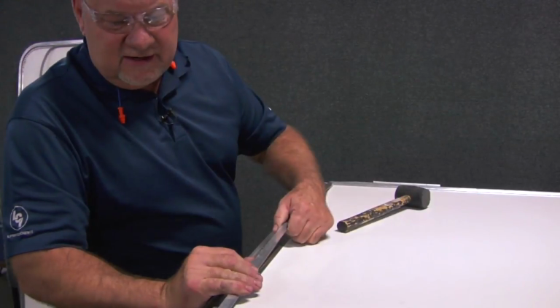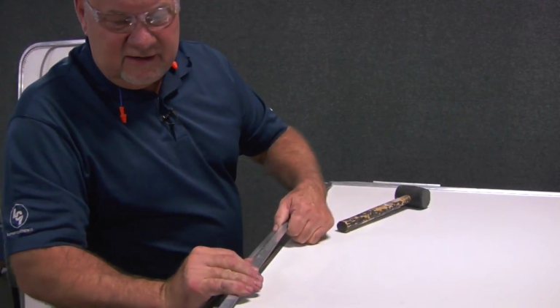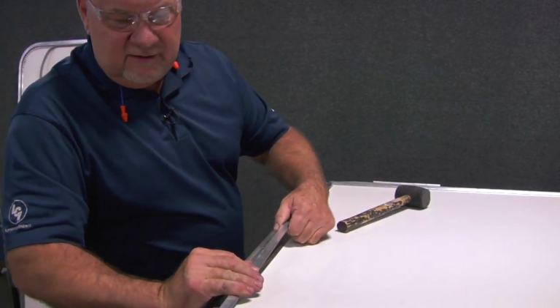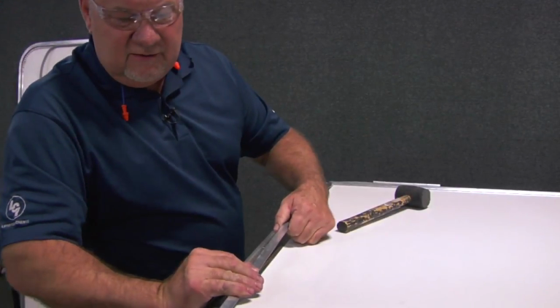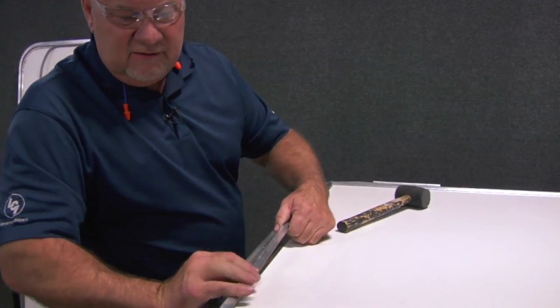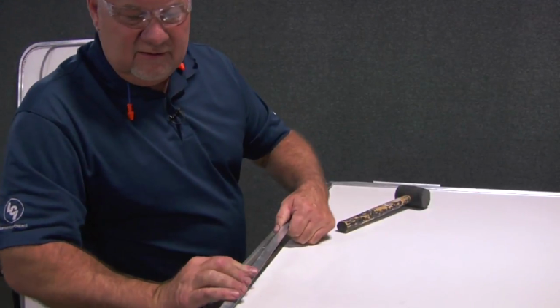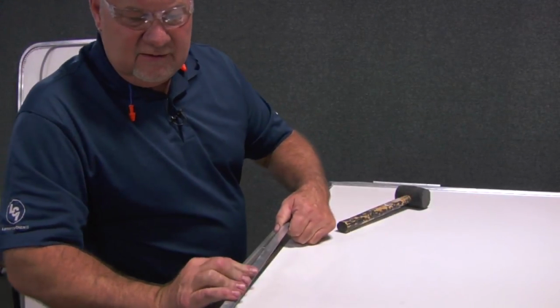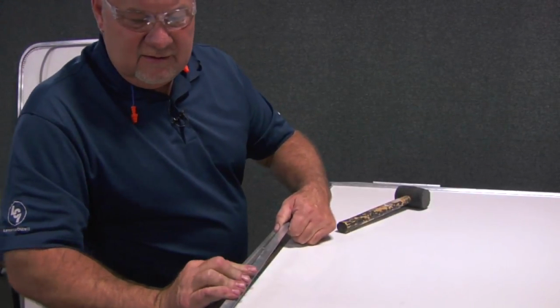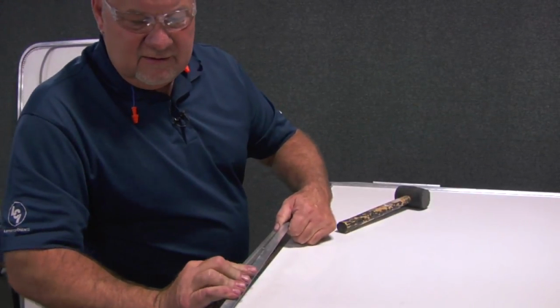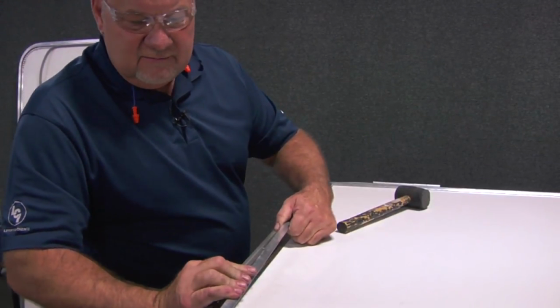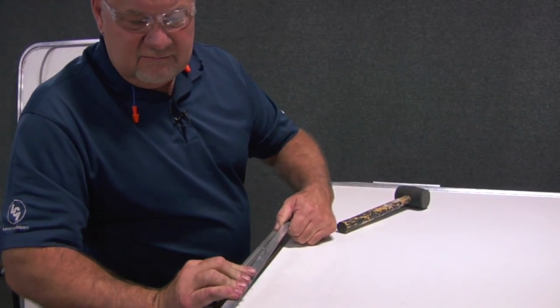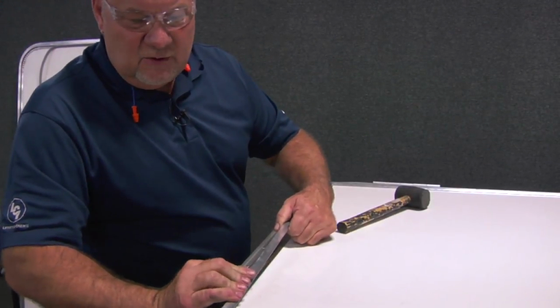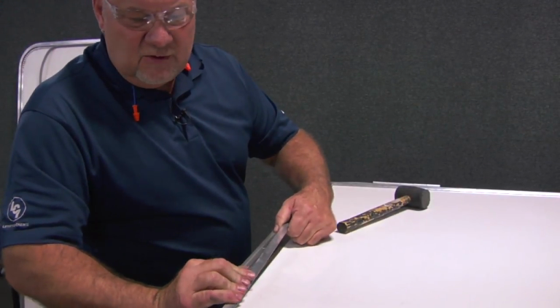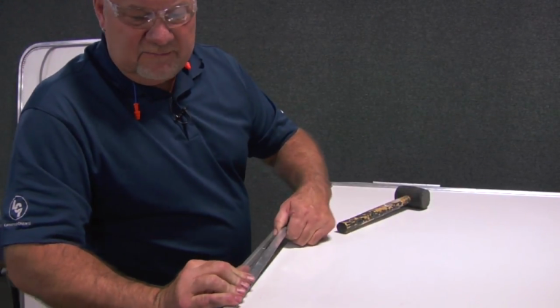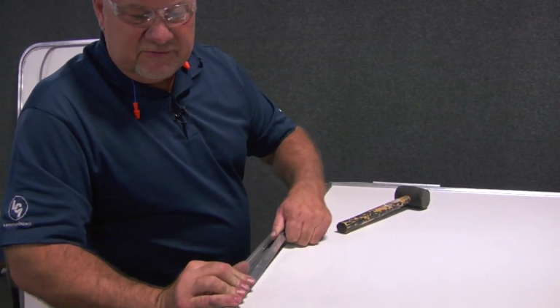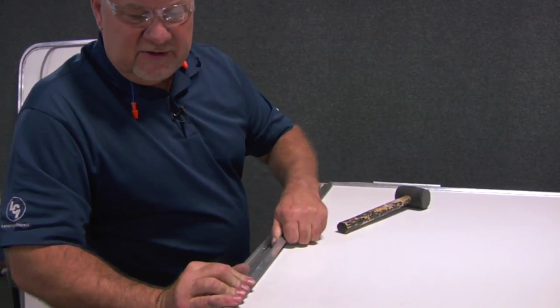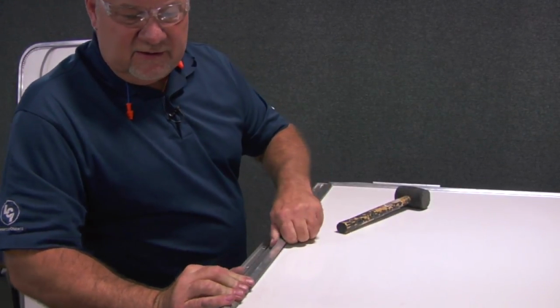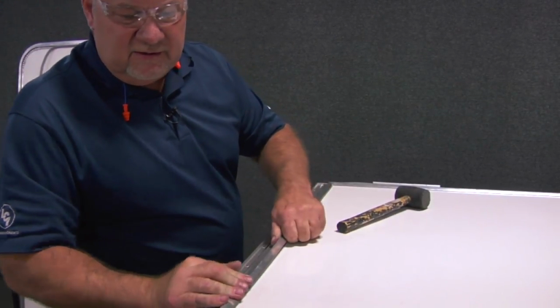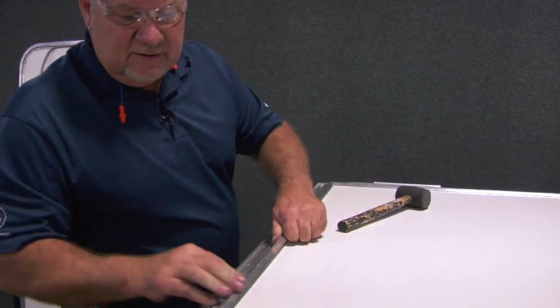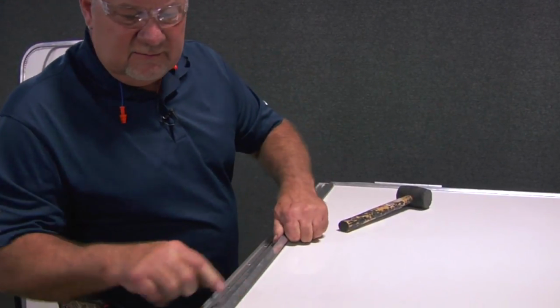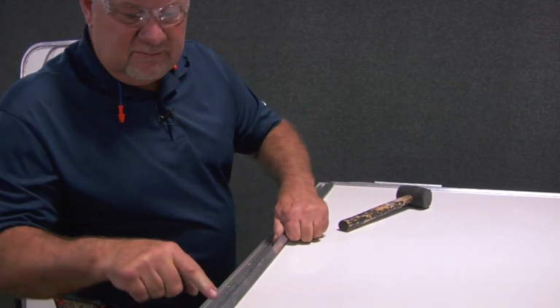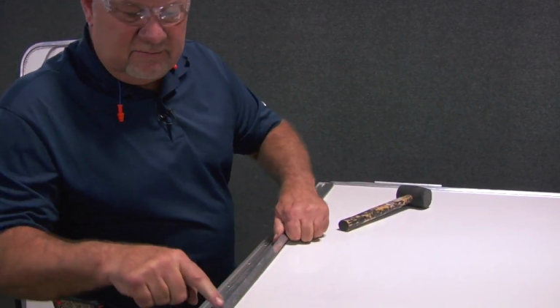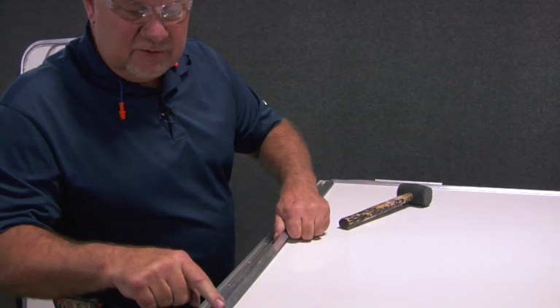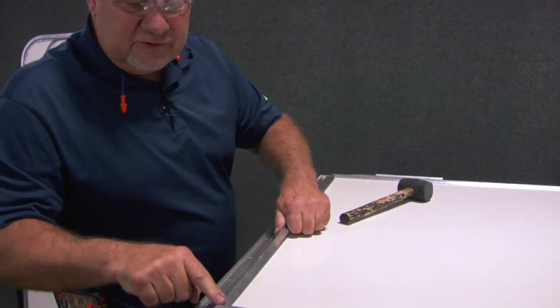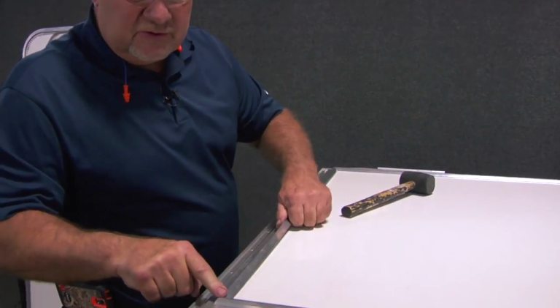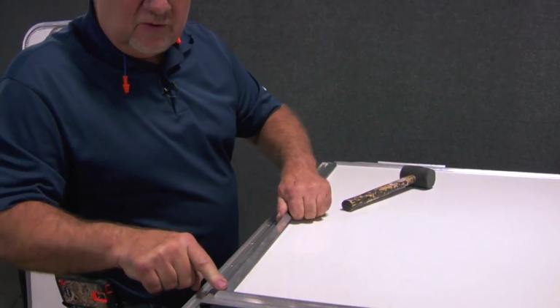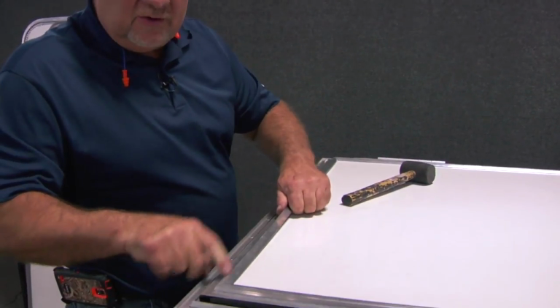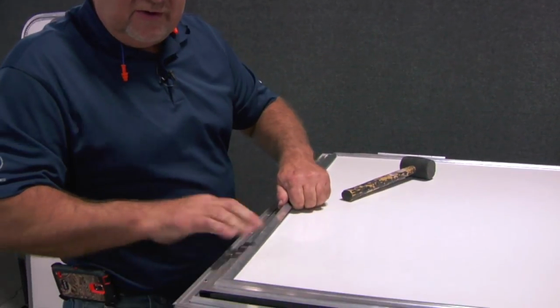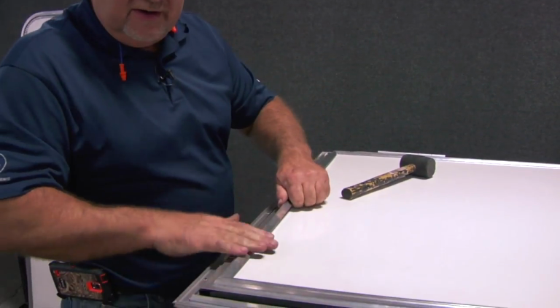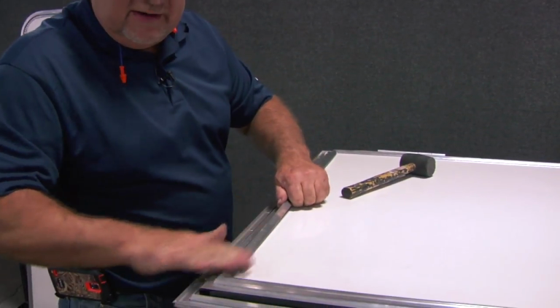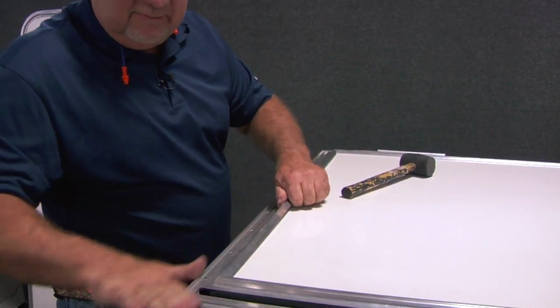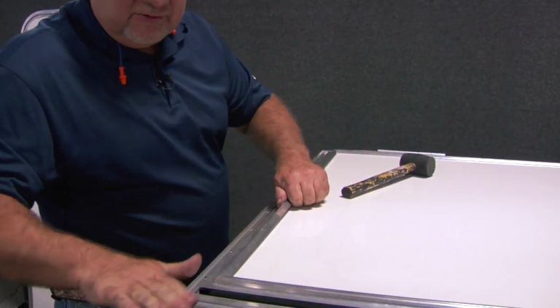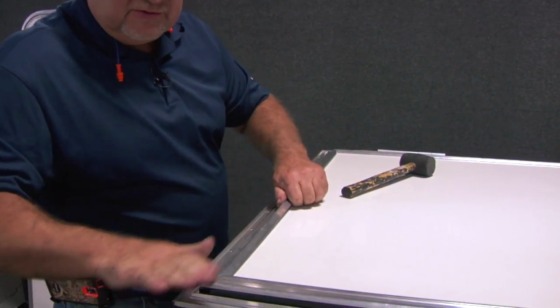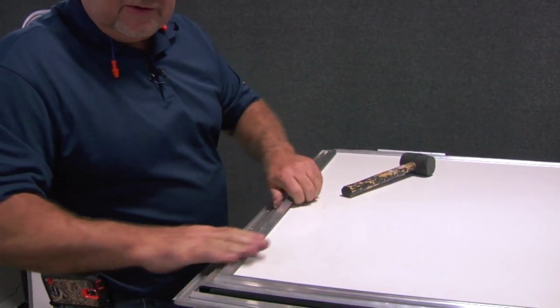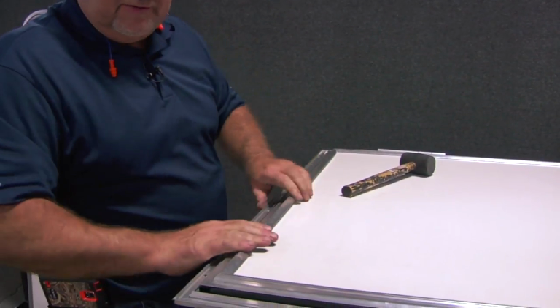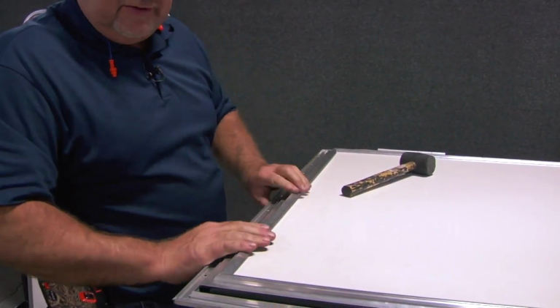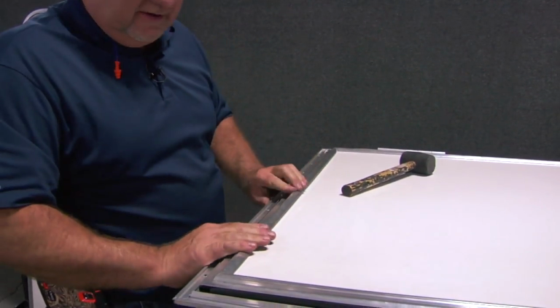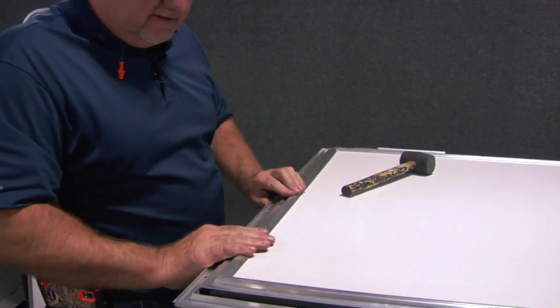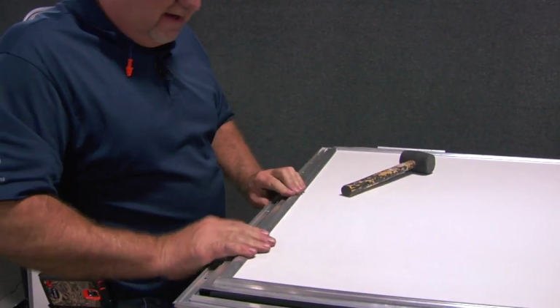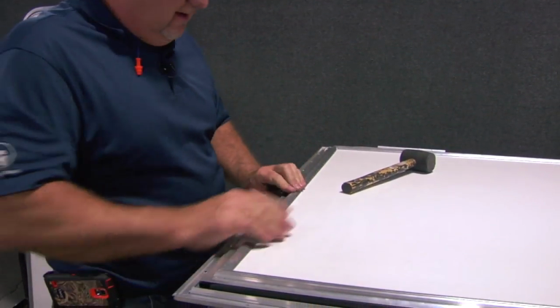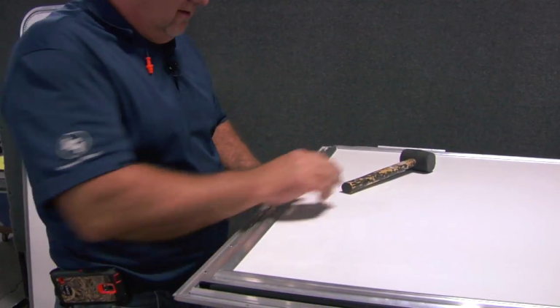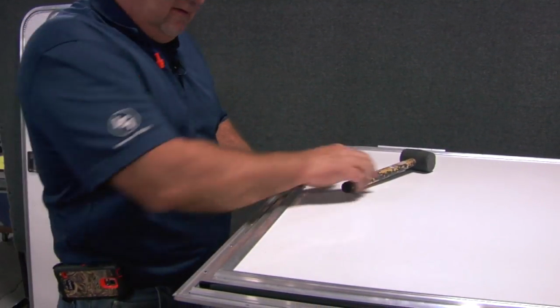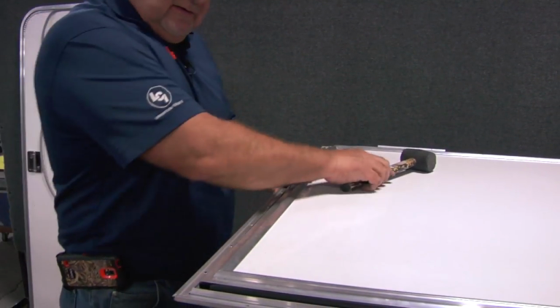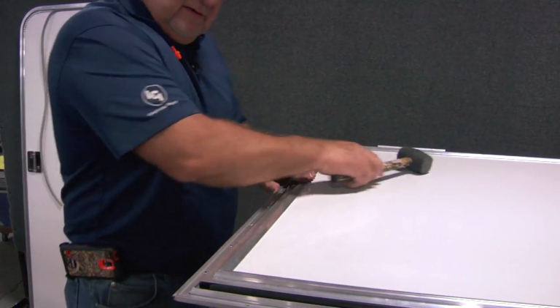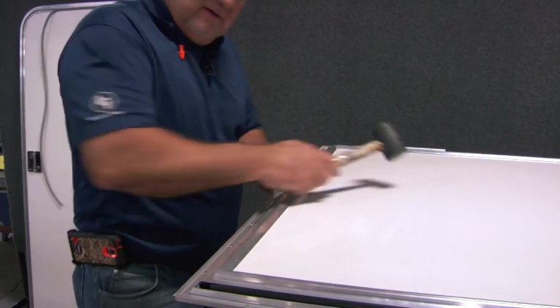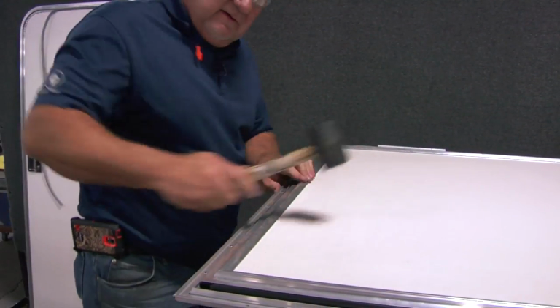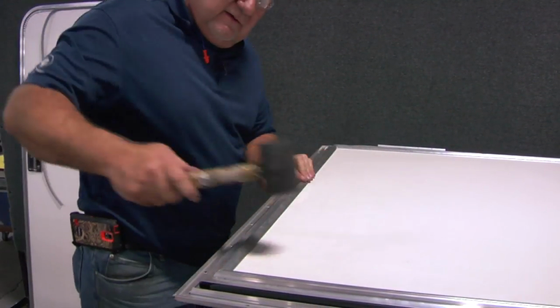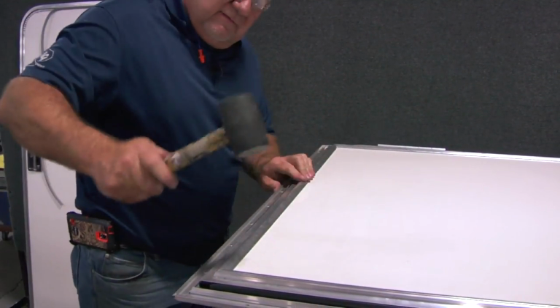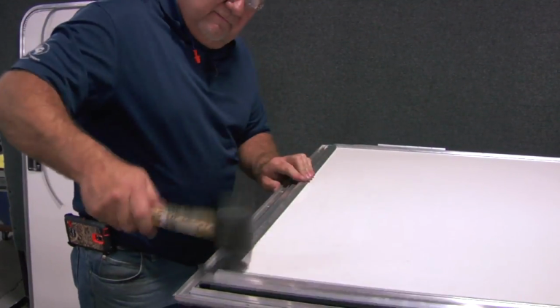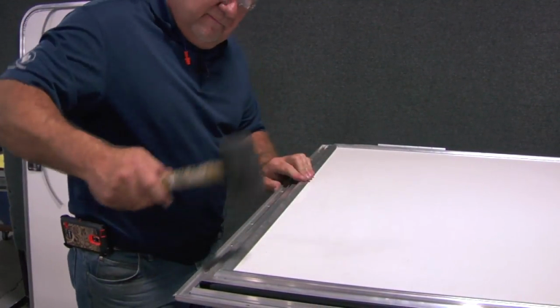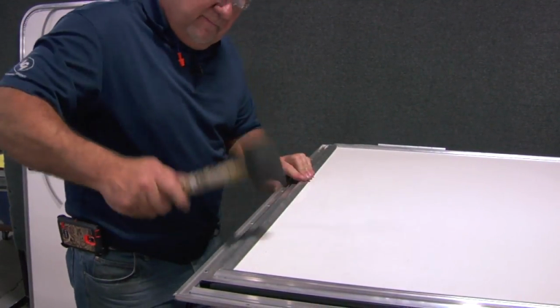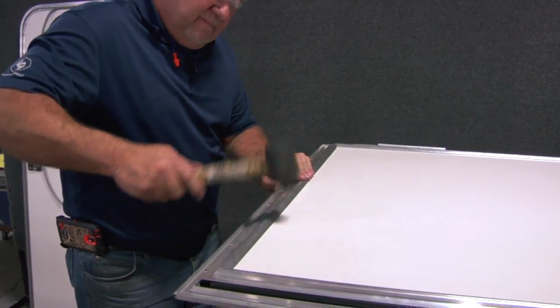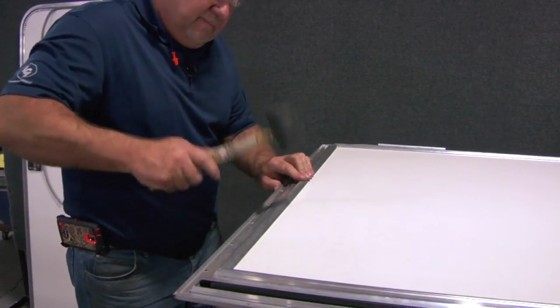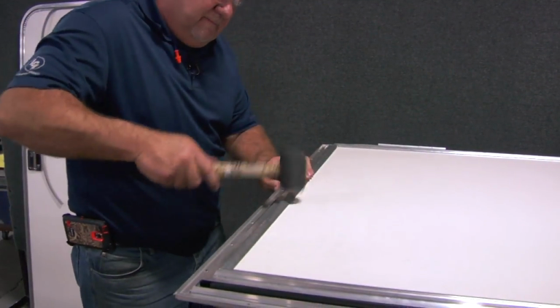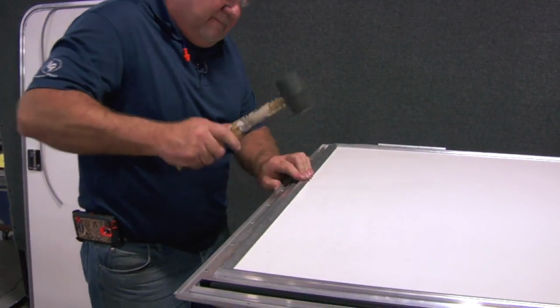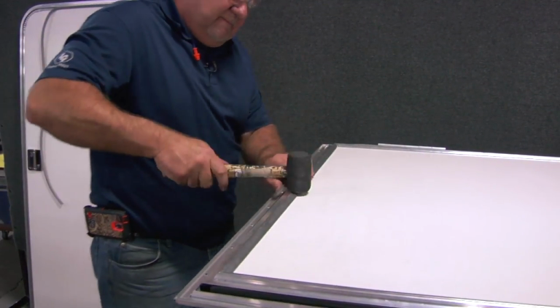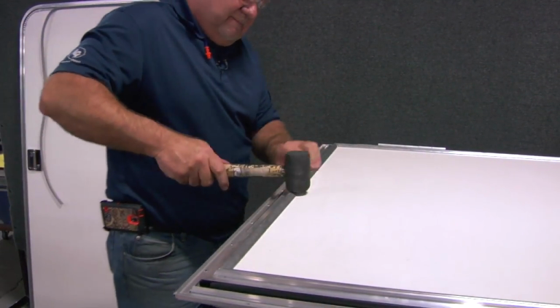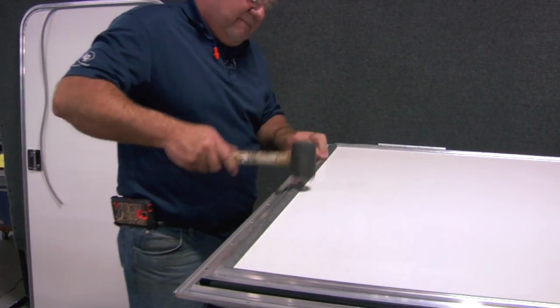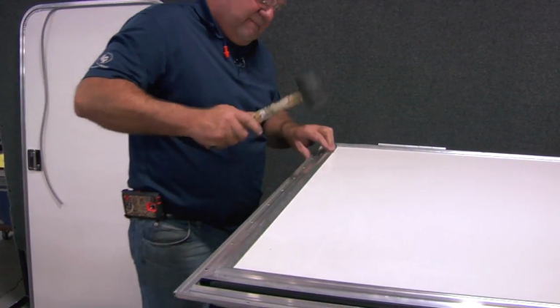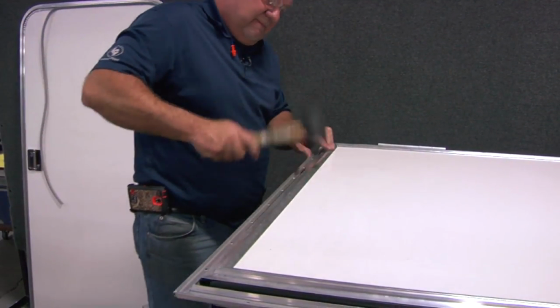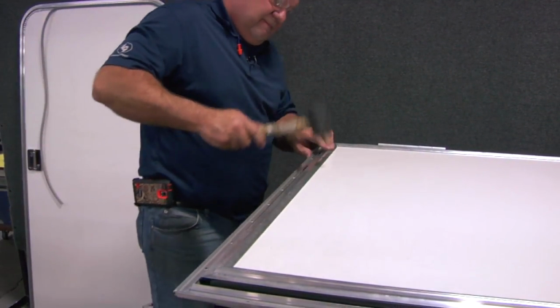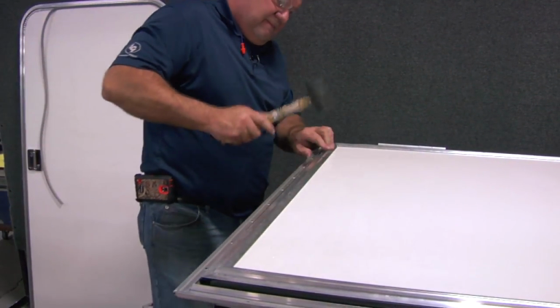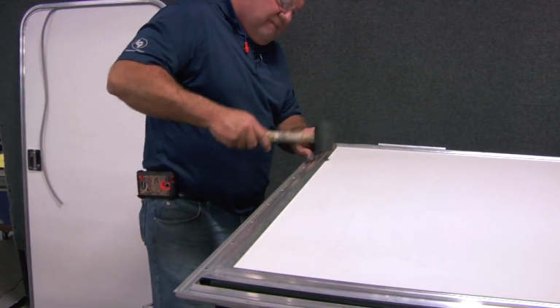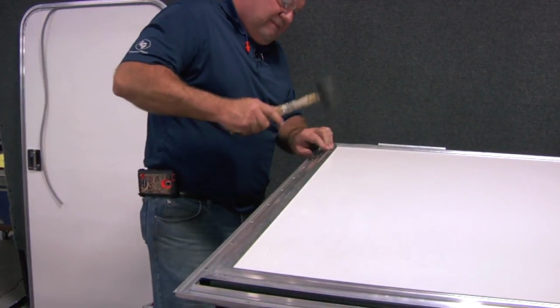If the door has a square style edge on the top, then the aluminum glazing can be applied to all four sides of the door.